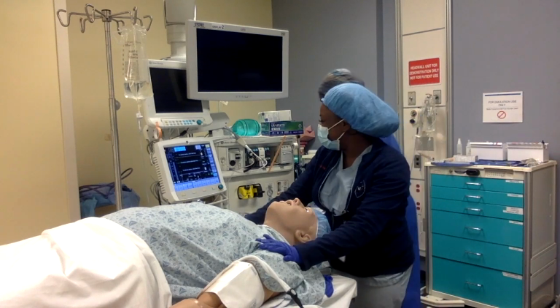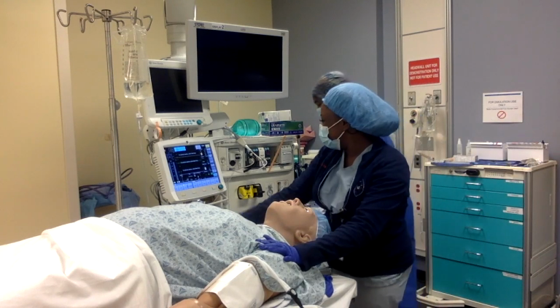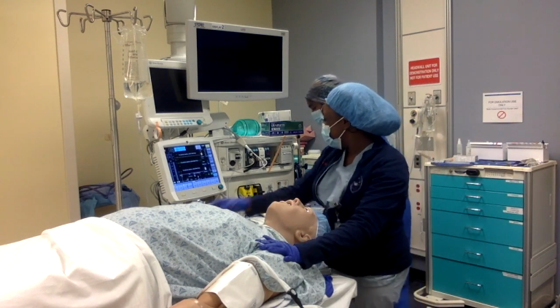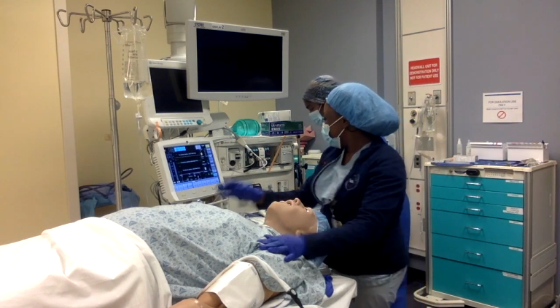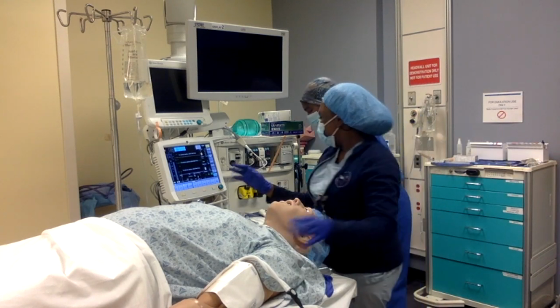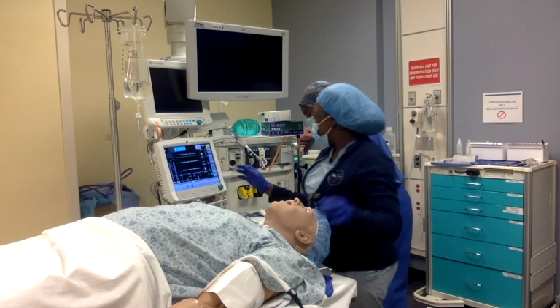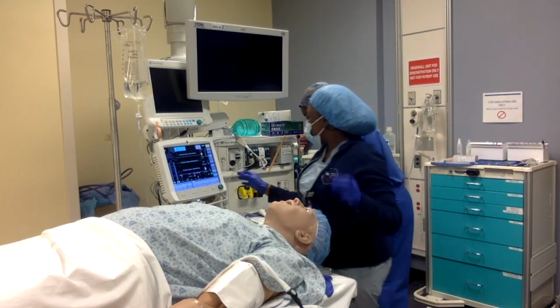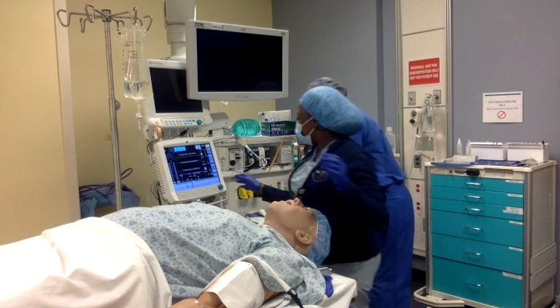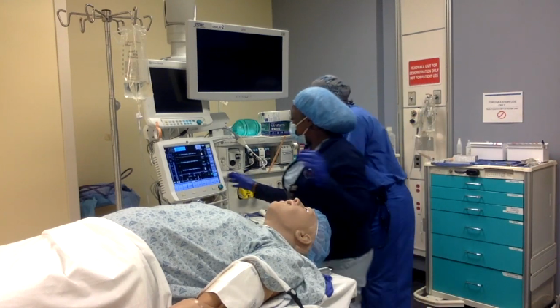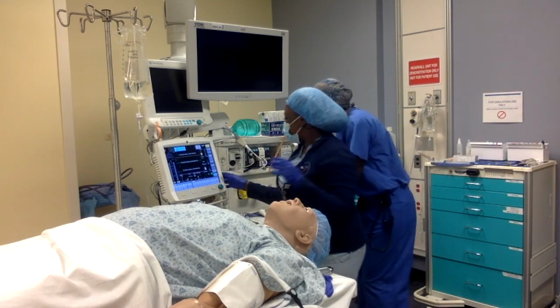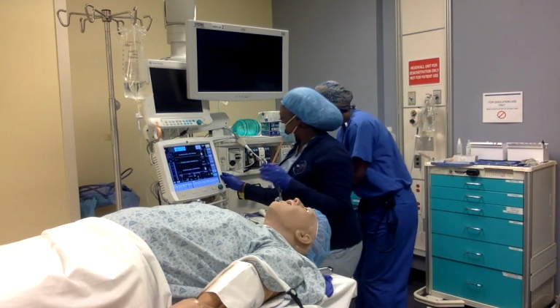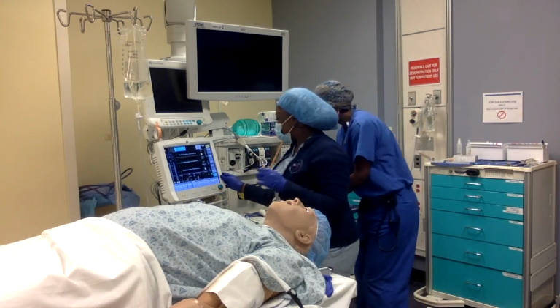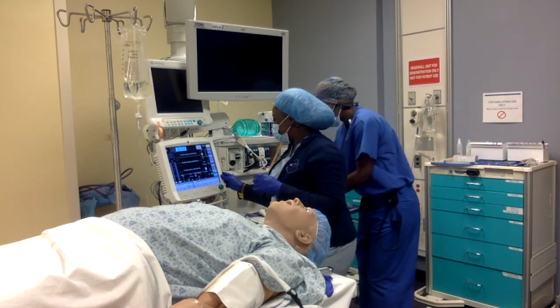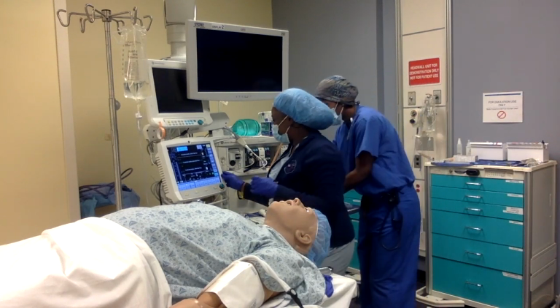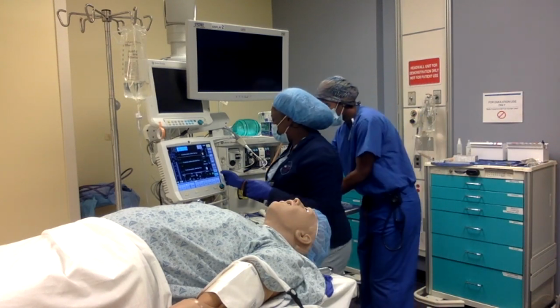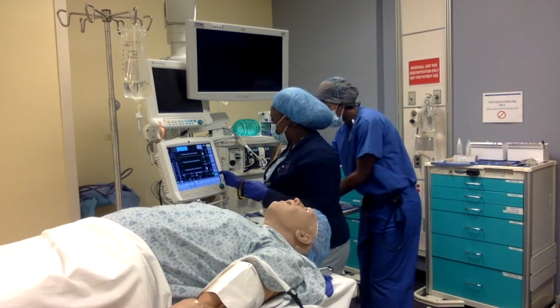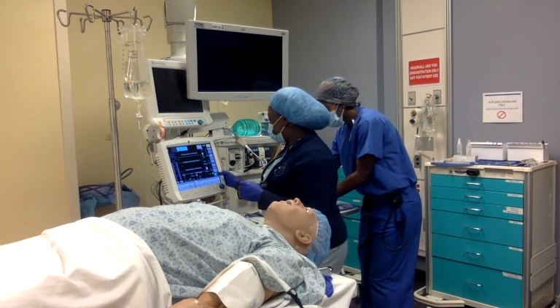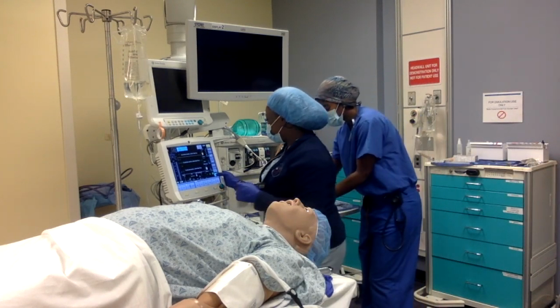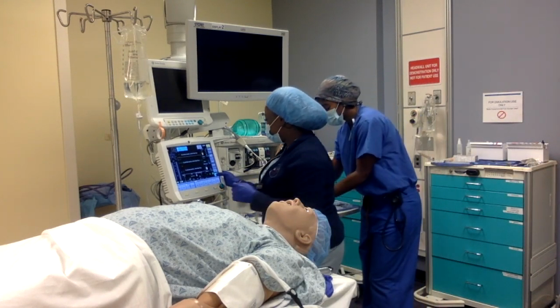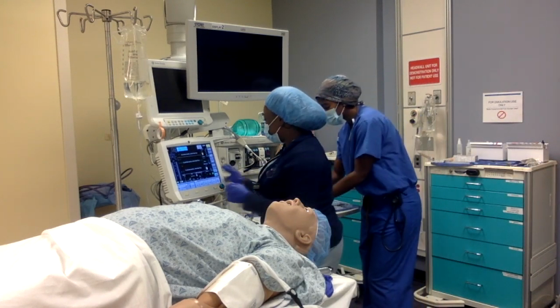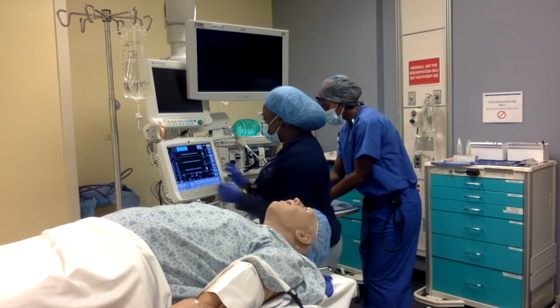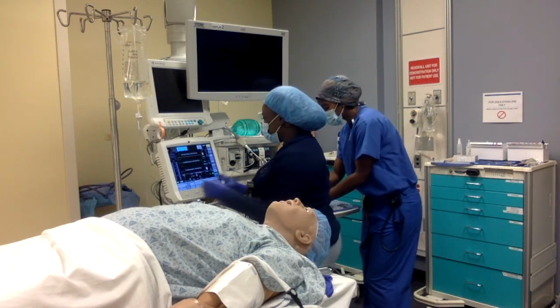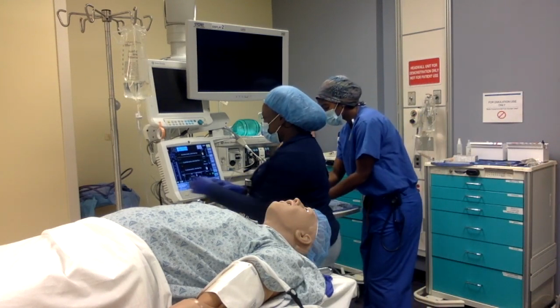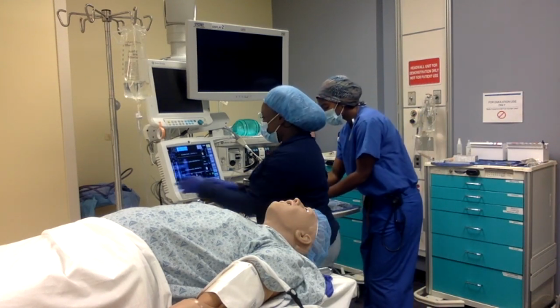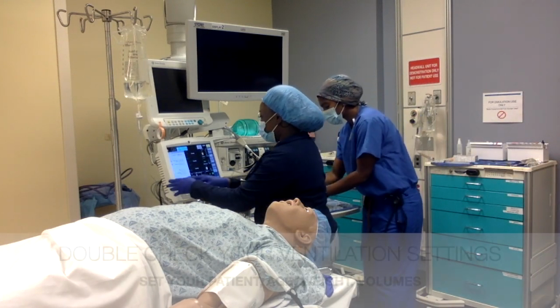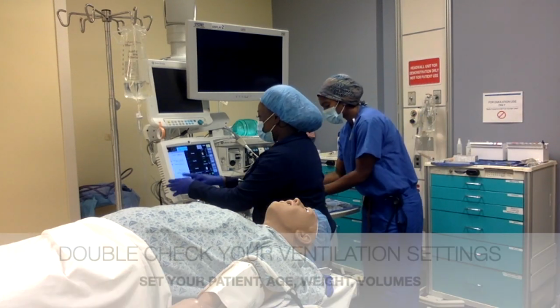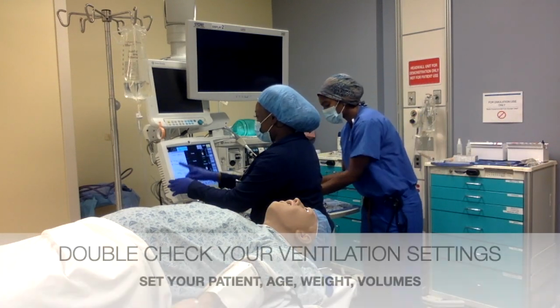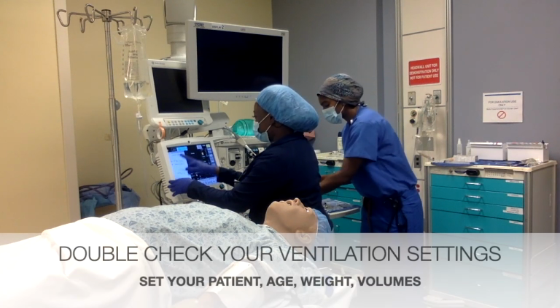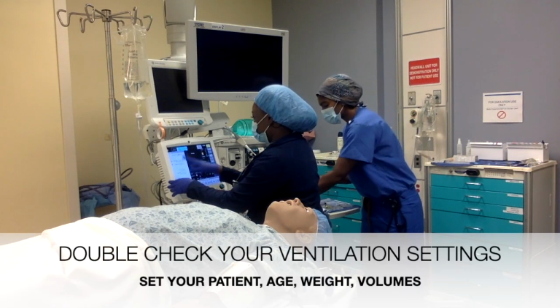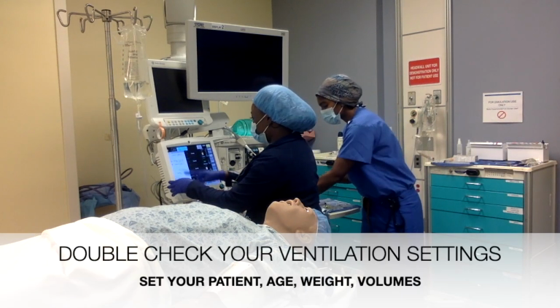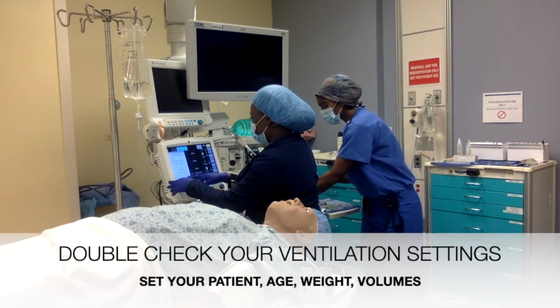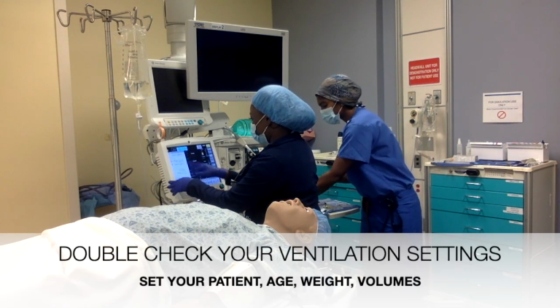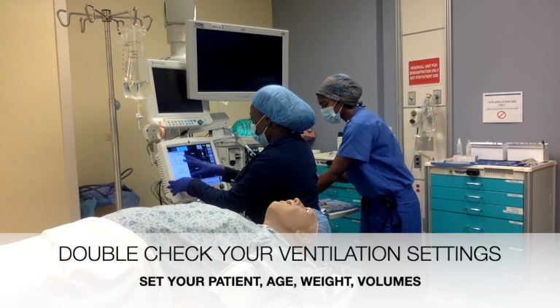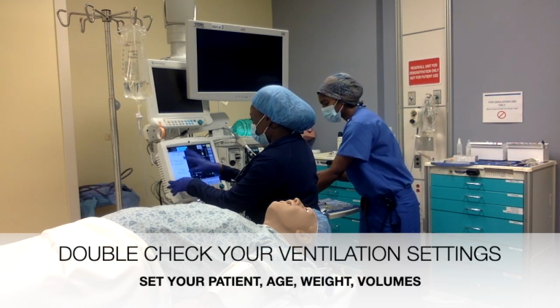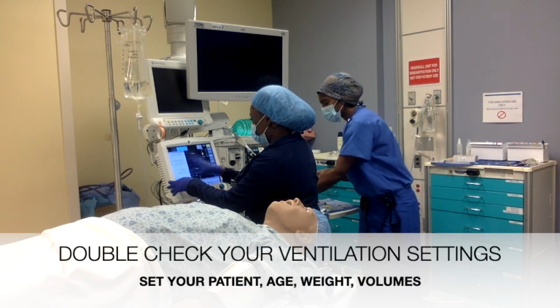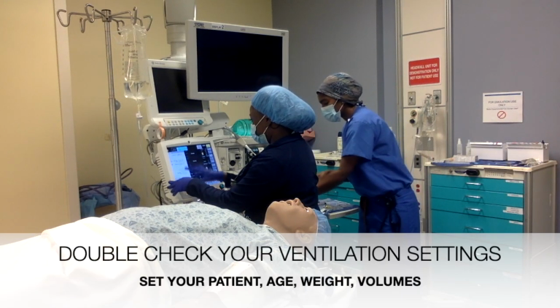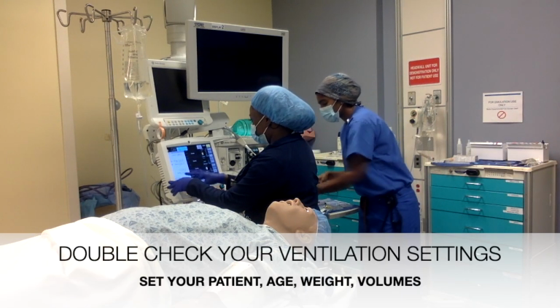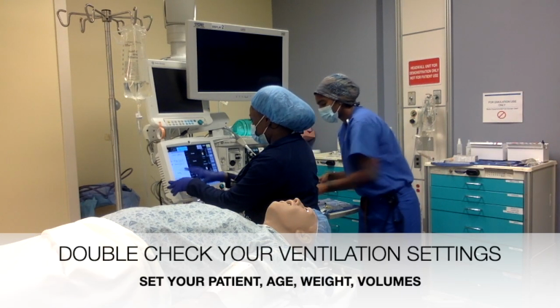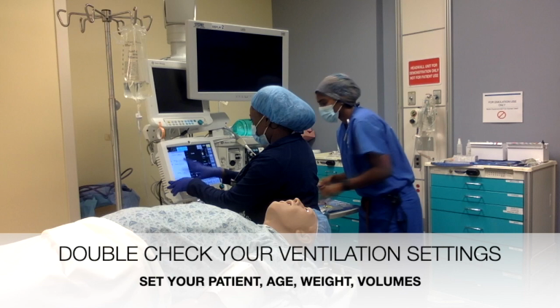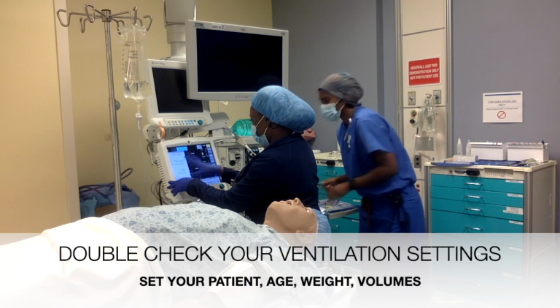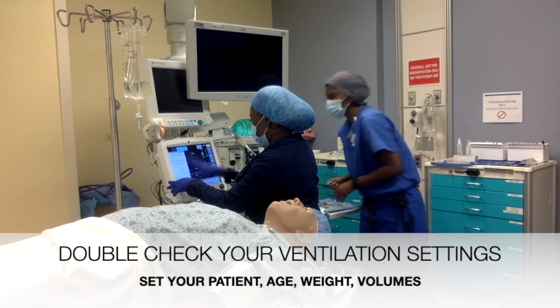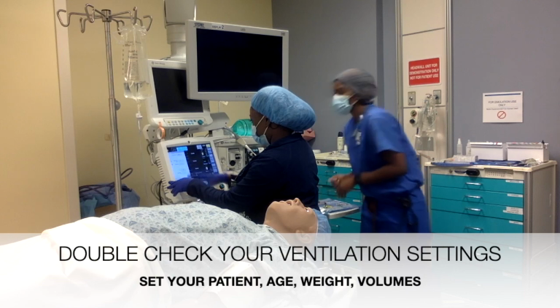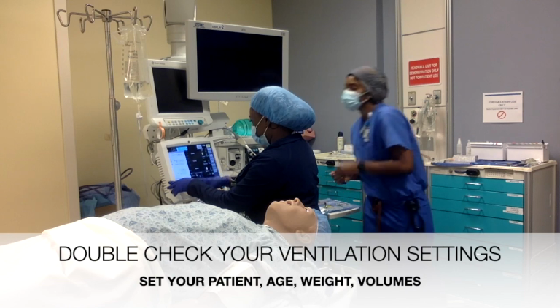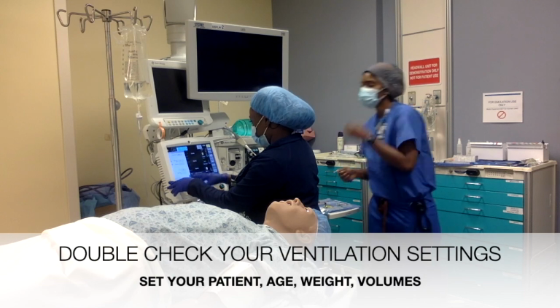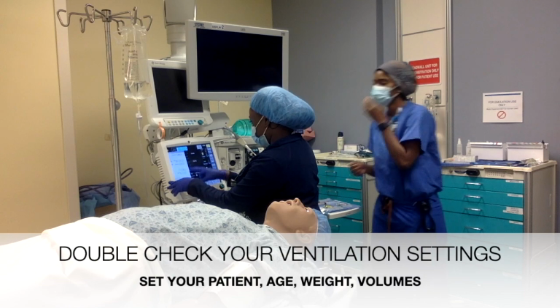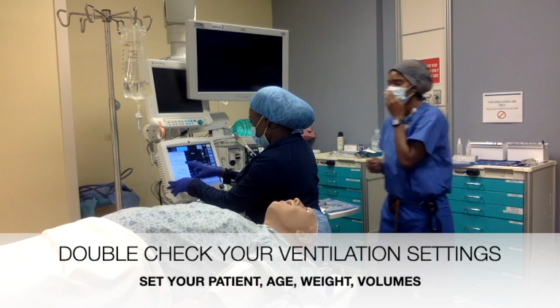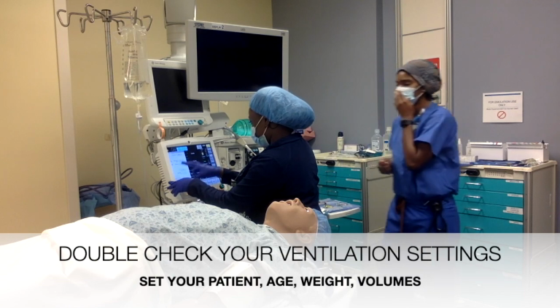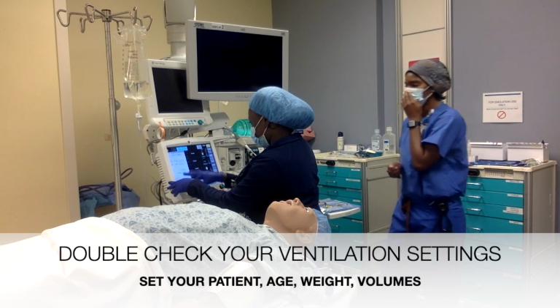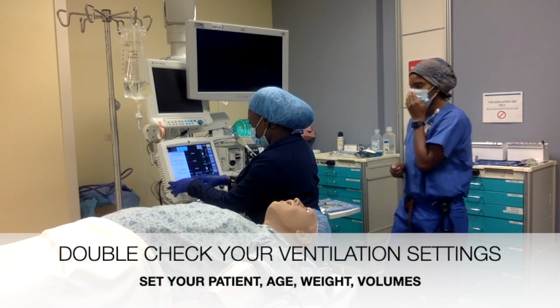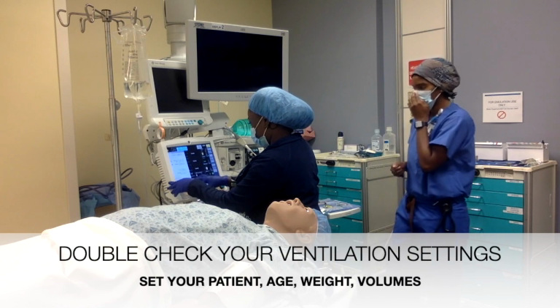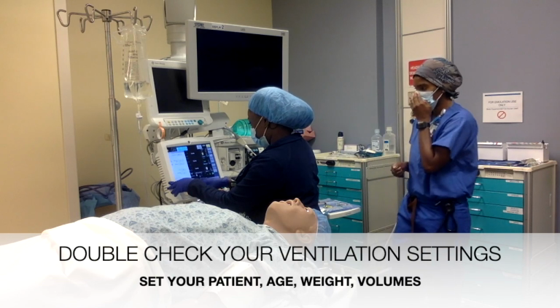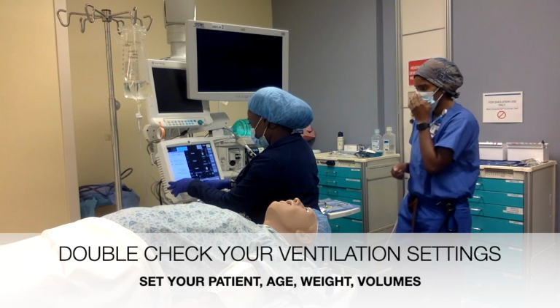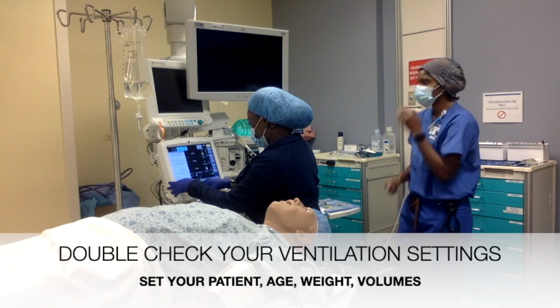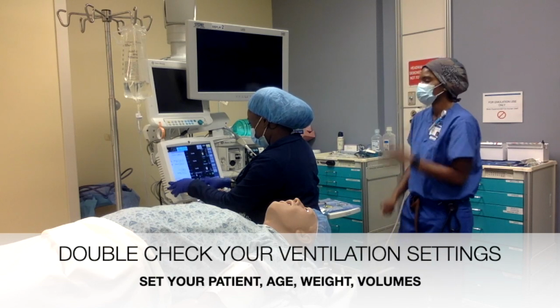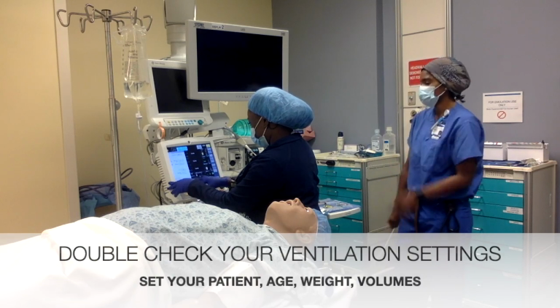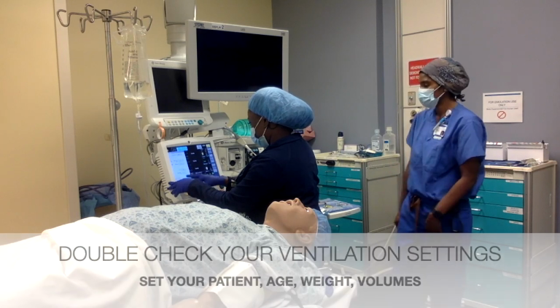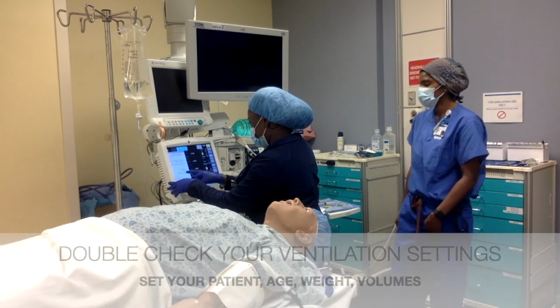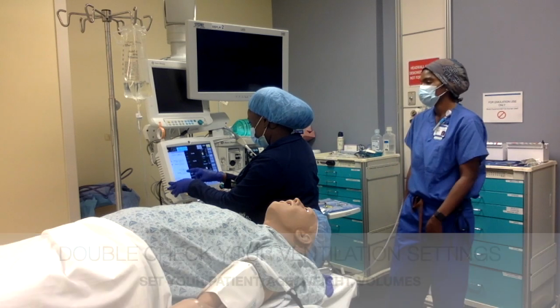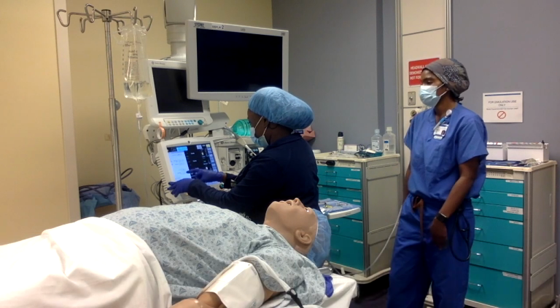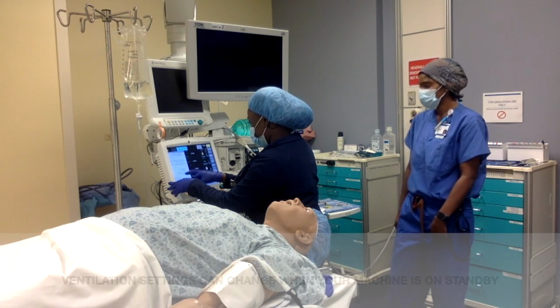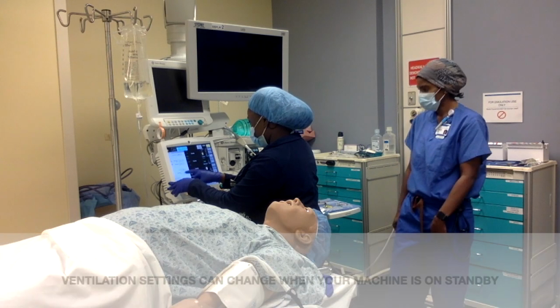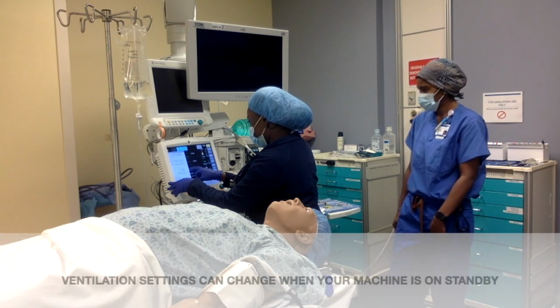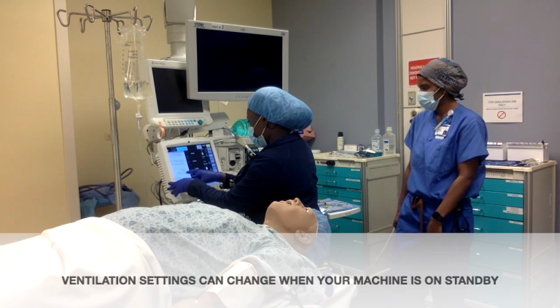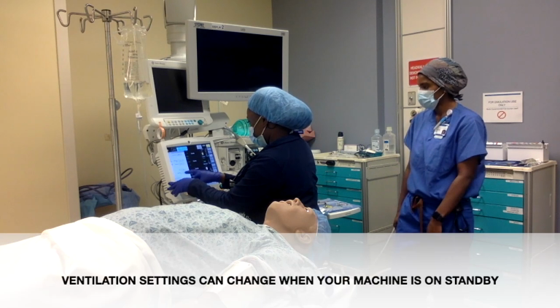Once that's done, we're going to make sure we have our appropriate settings for our patient.